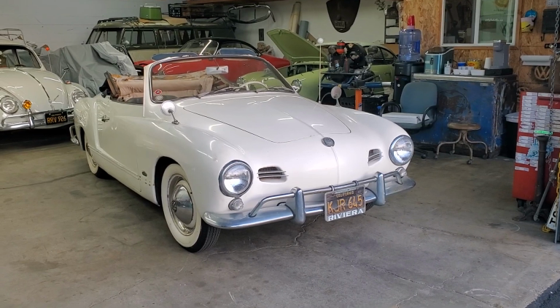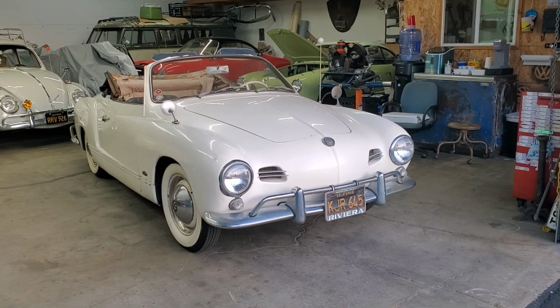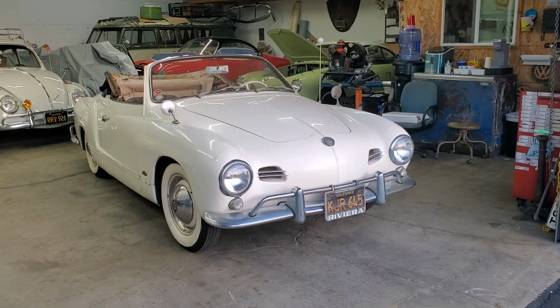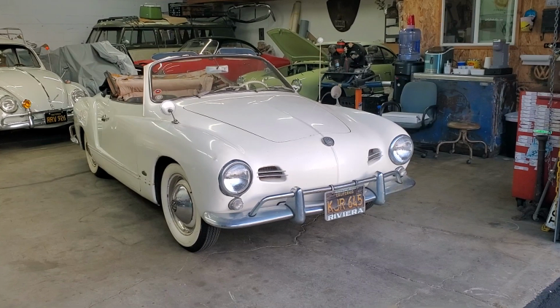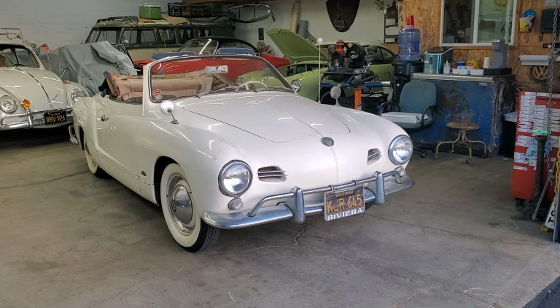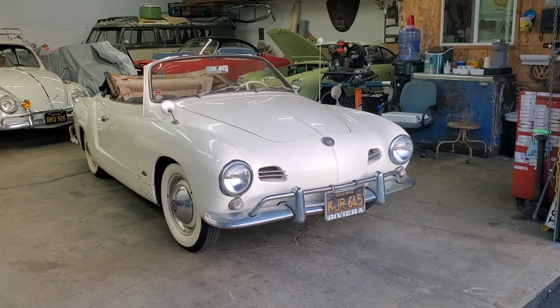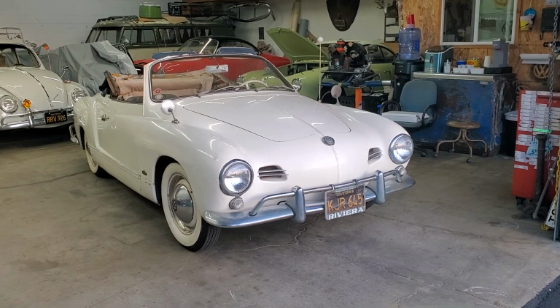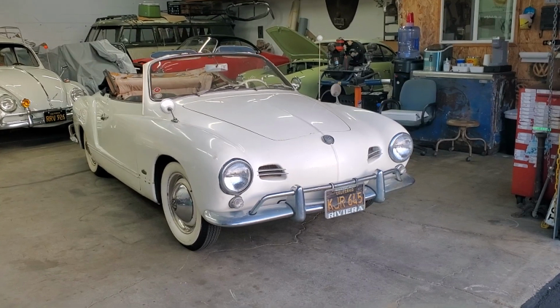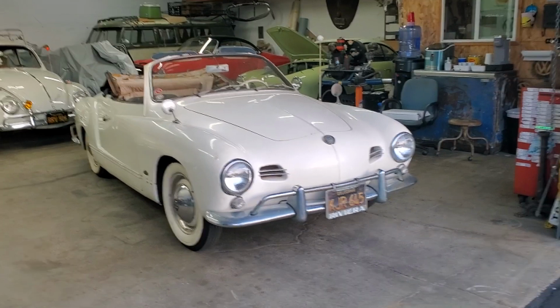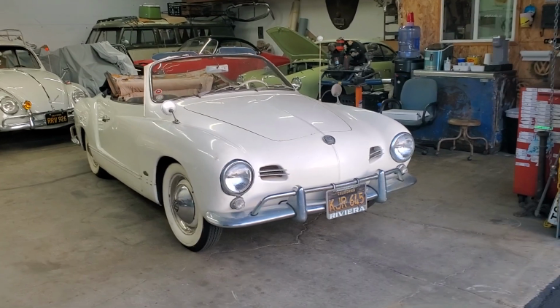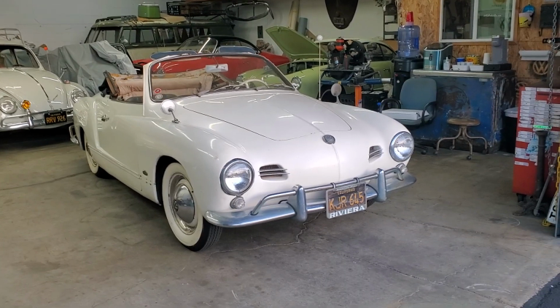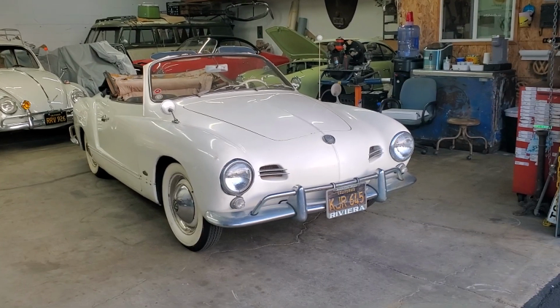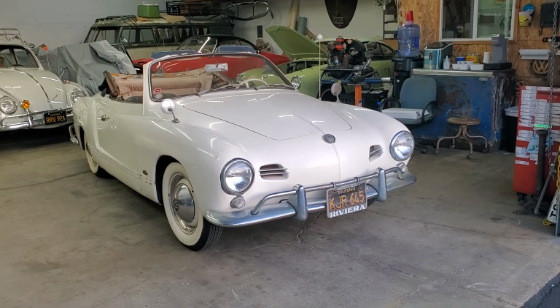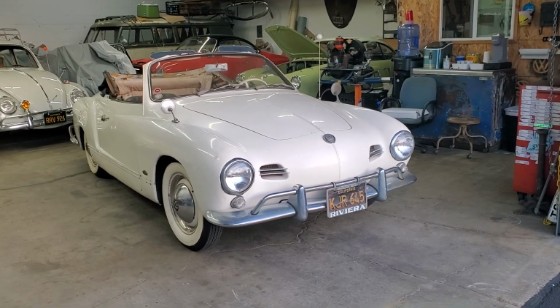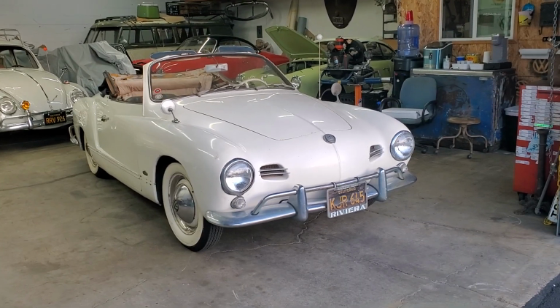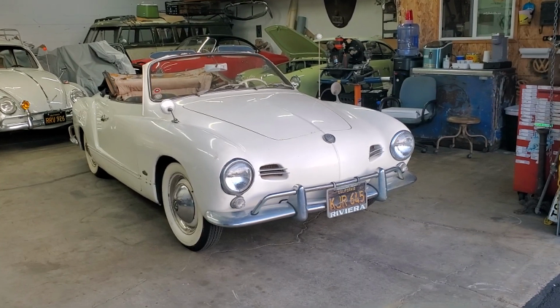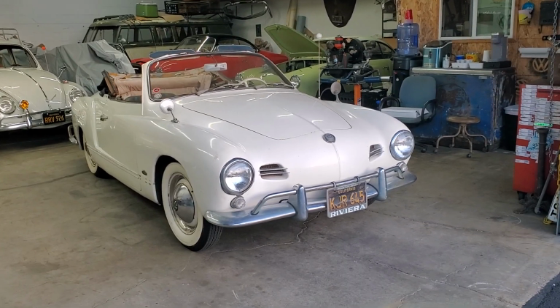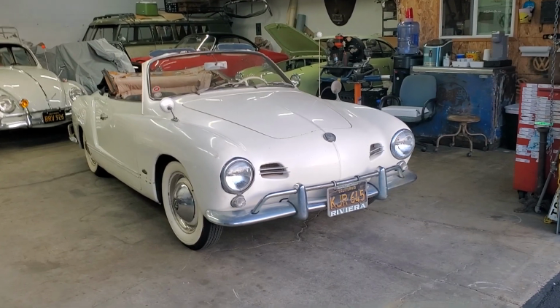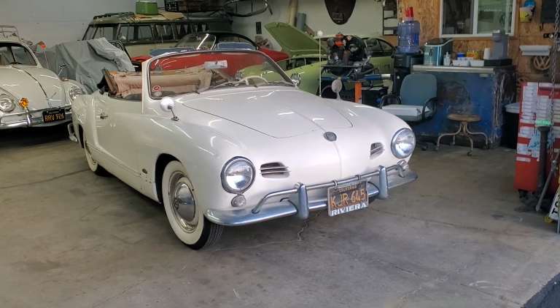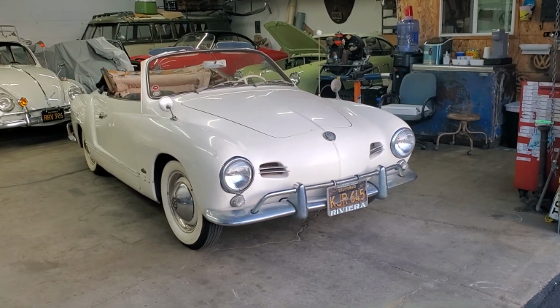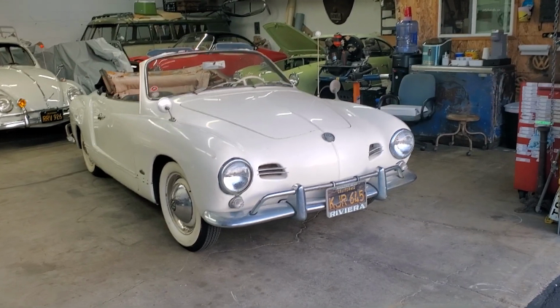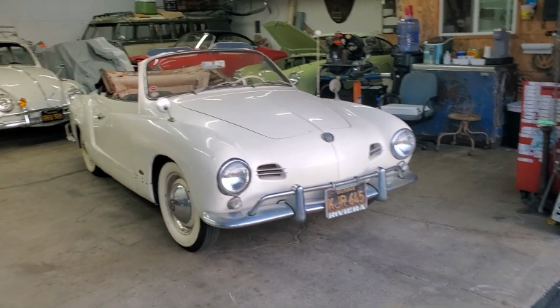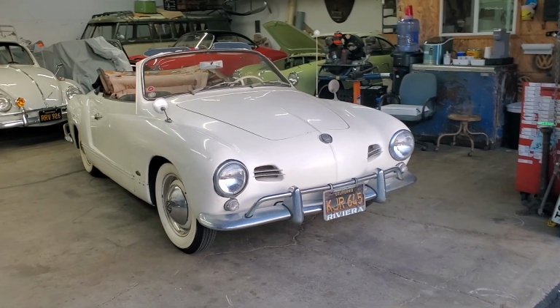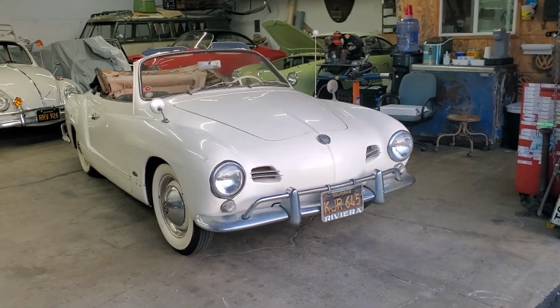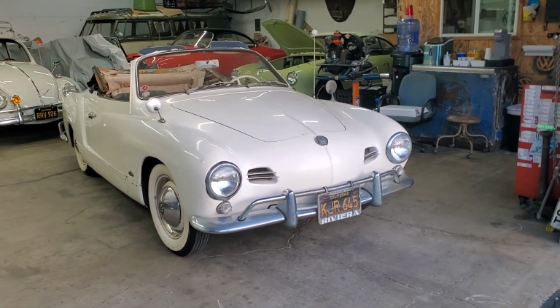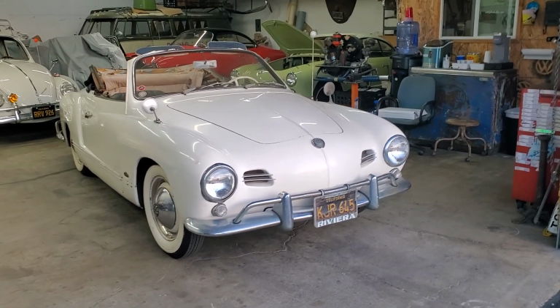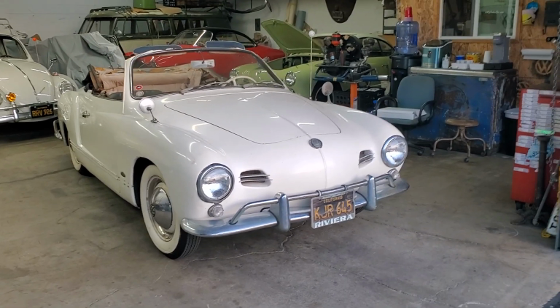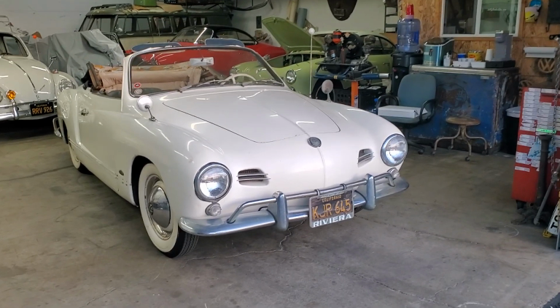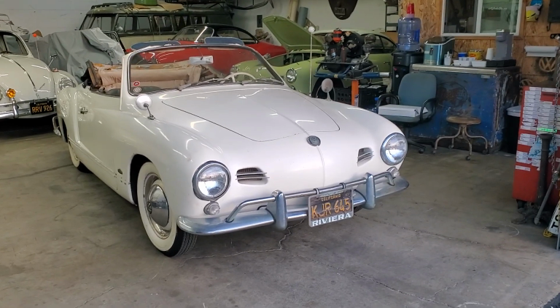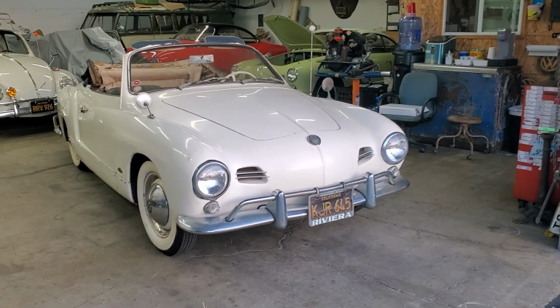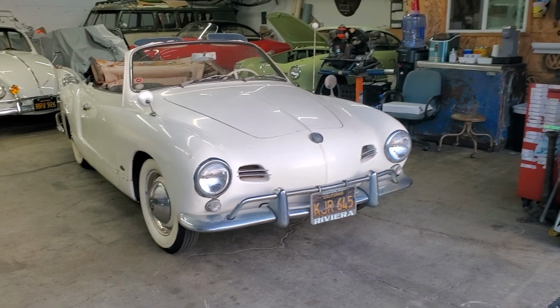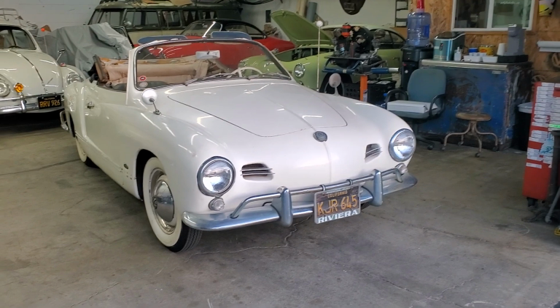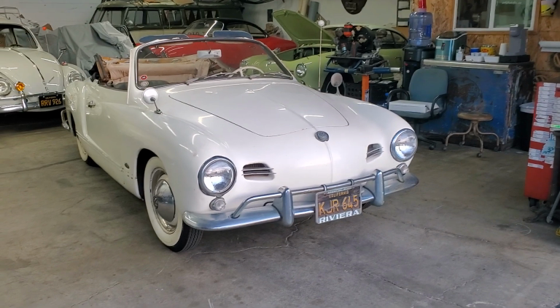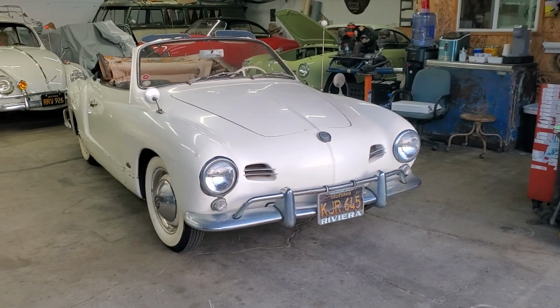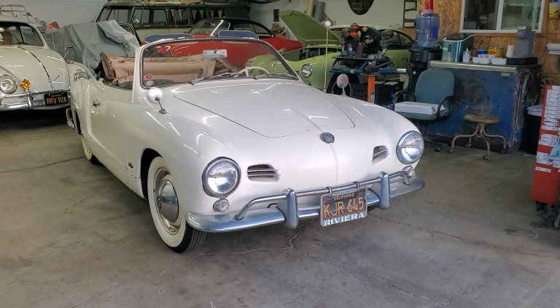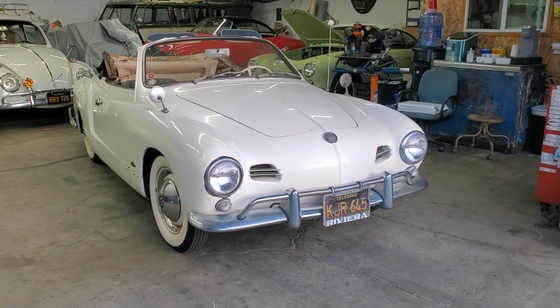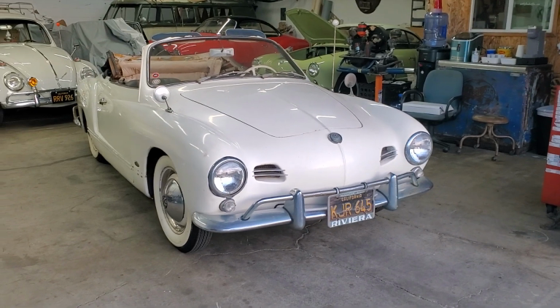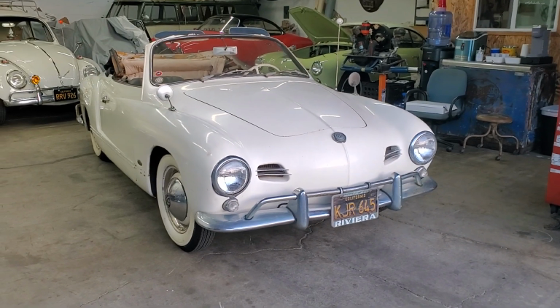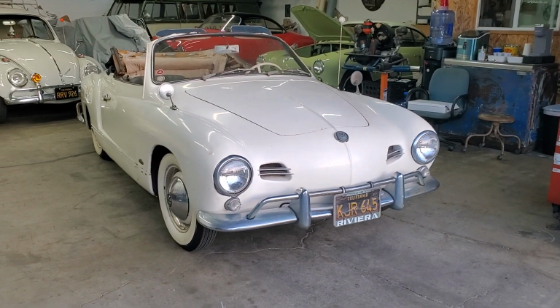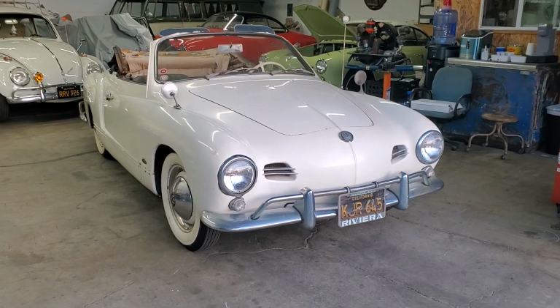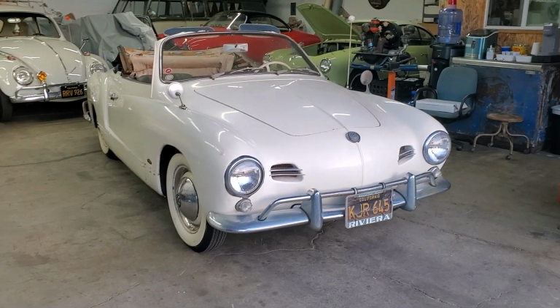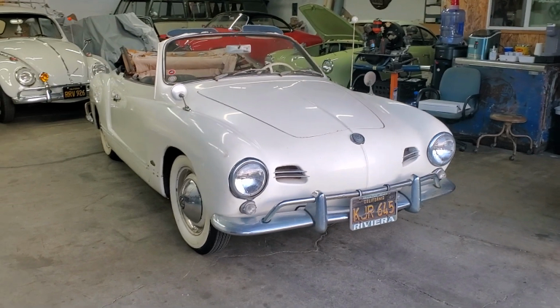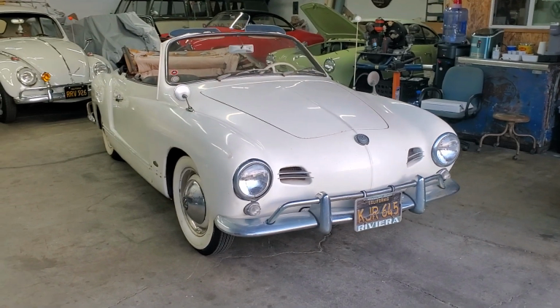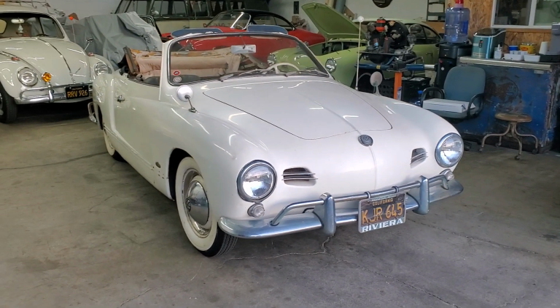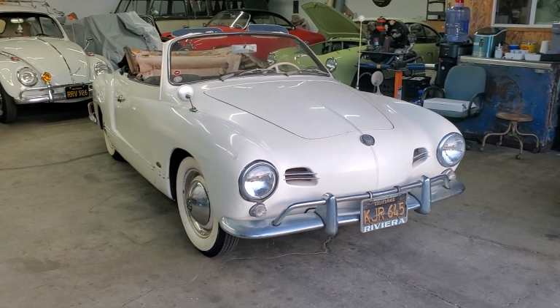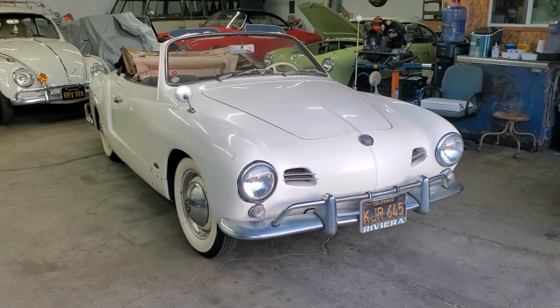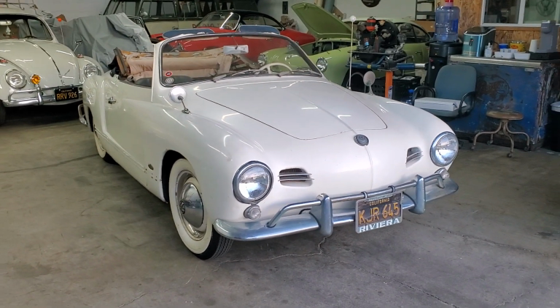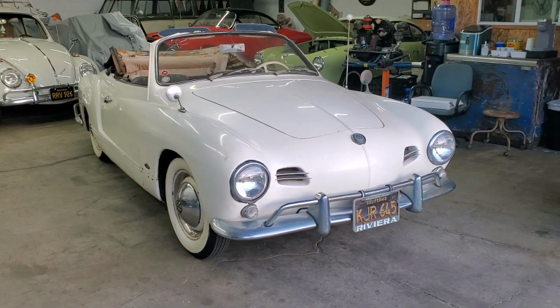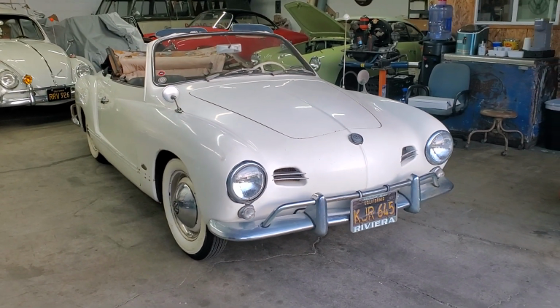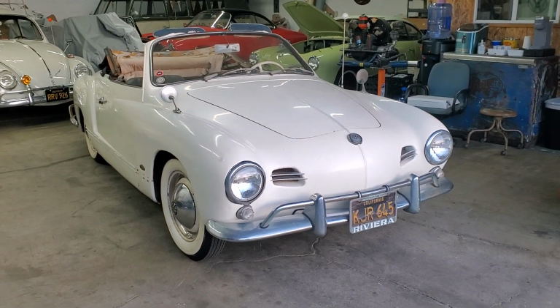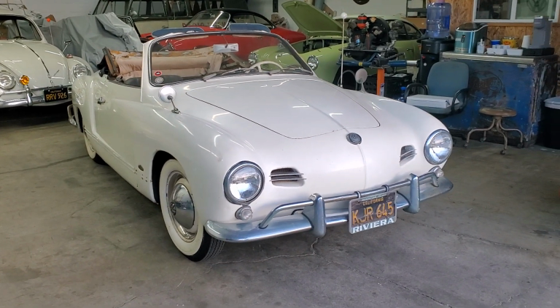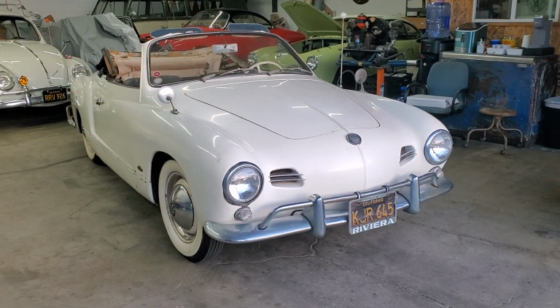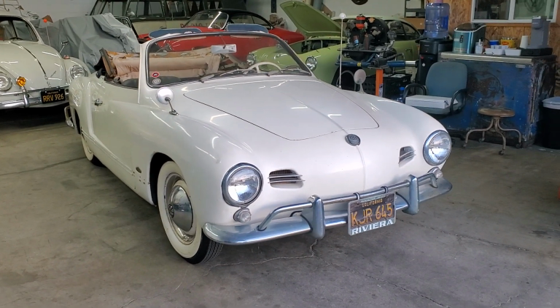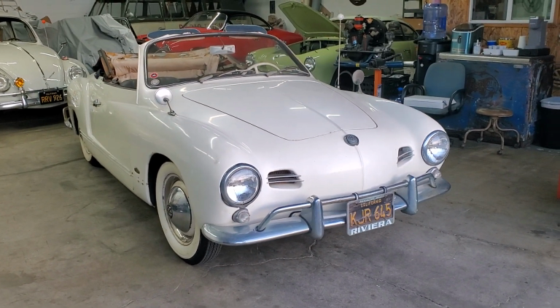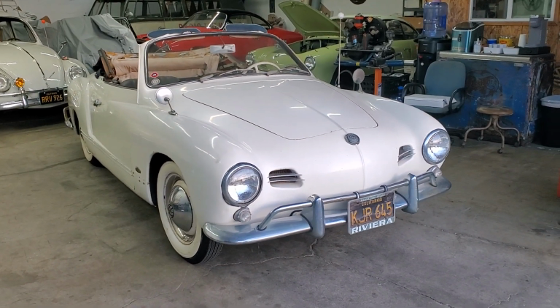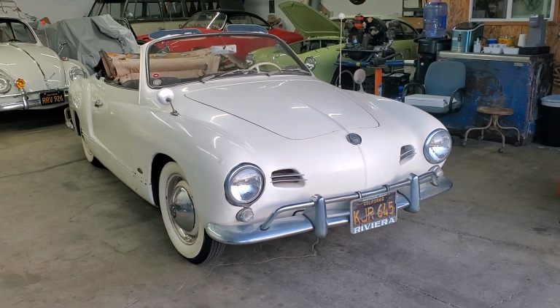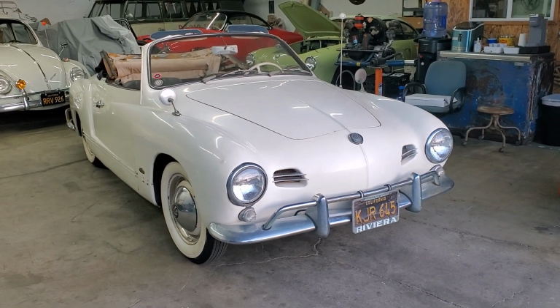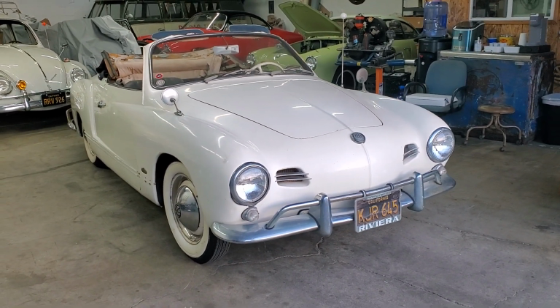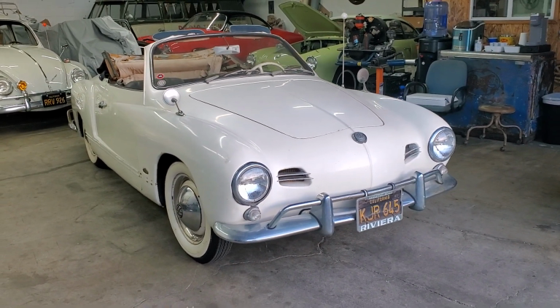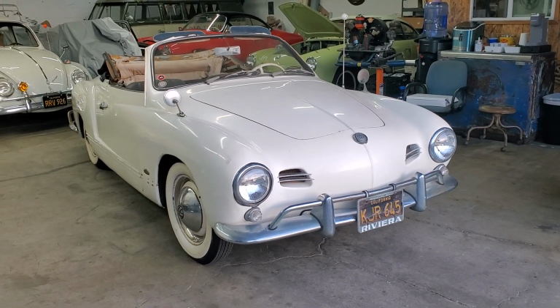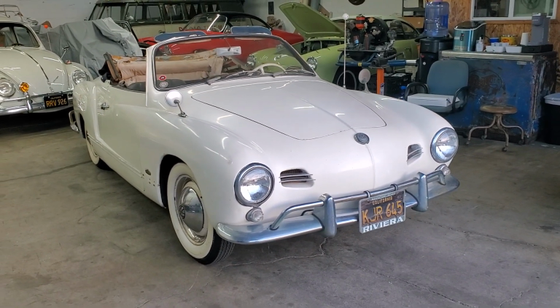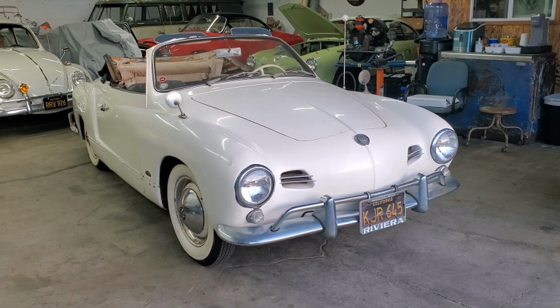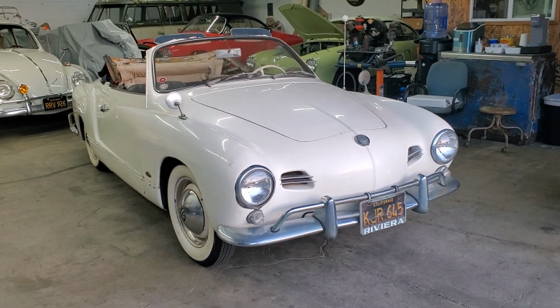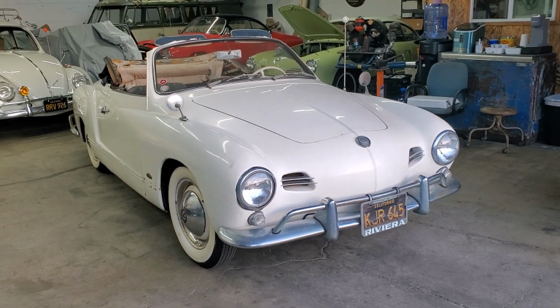Hey VW lovers, here's the latest car to come in to Vintage Classic Specialist — a 1959 low-light Karmann Ghia convertible.